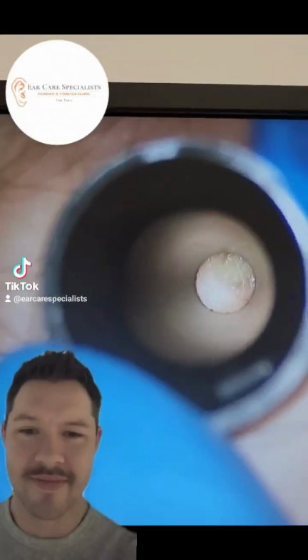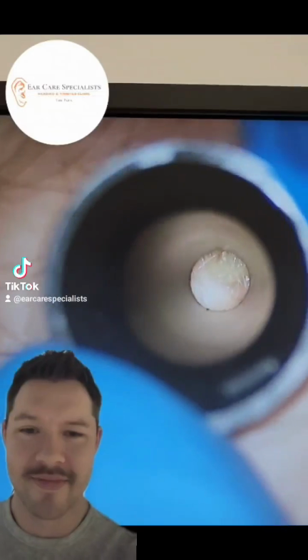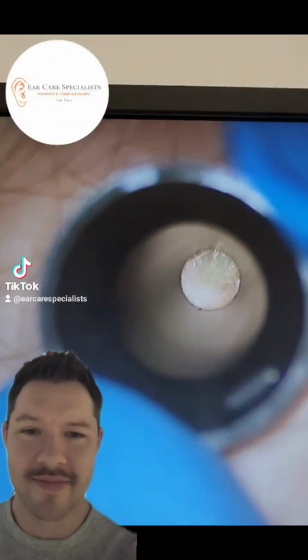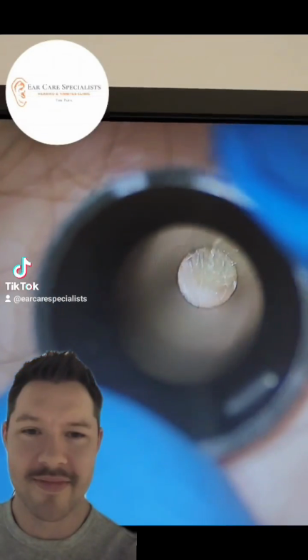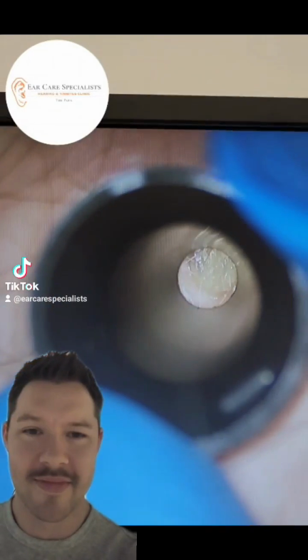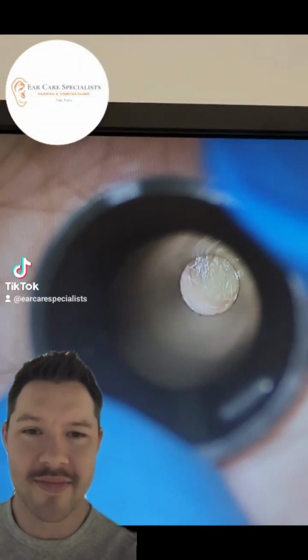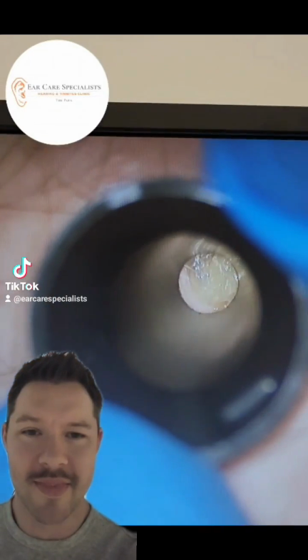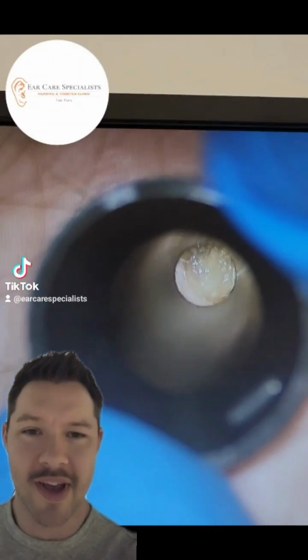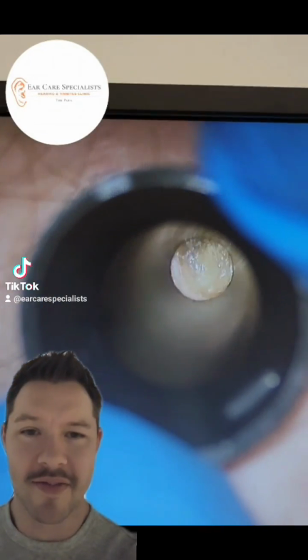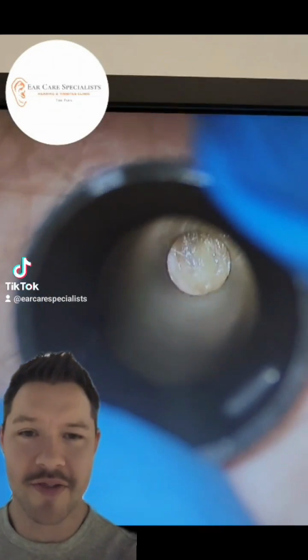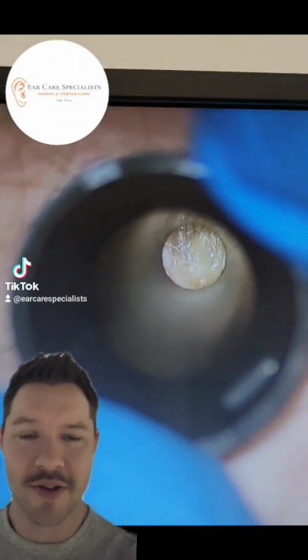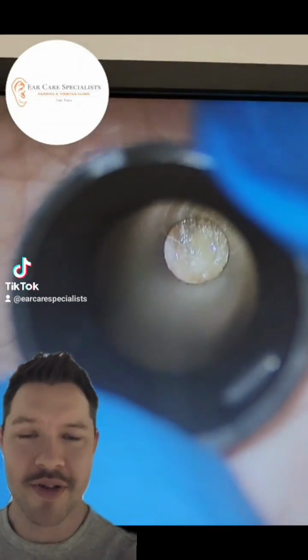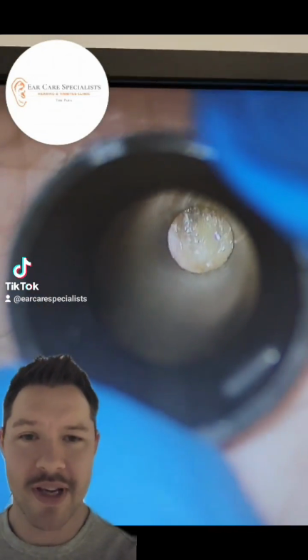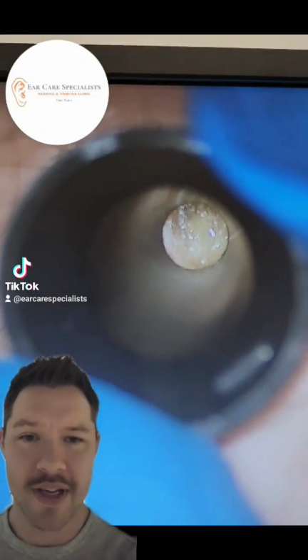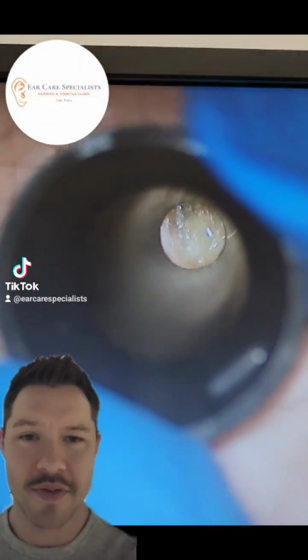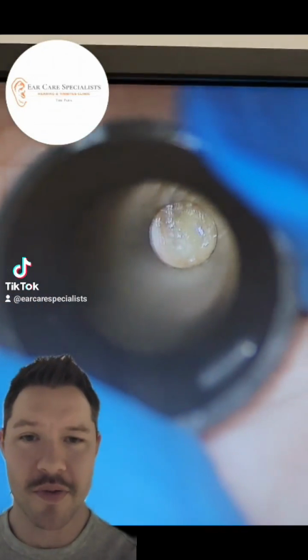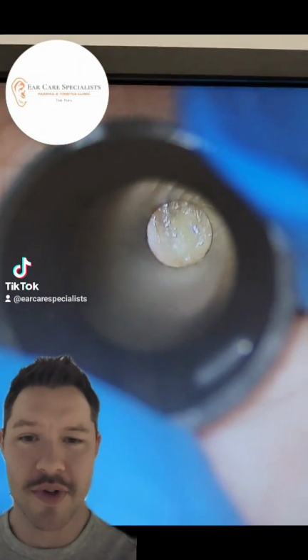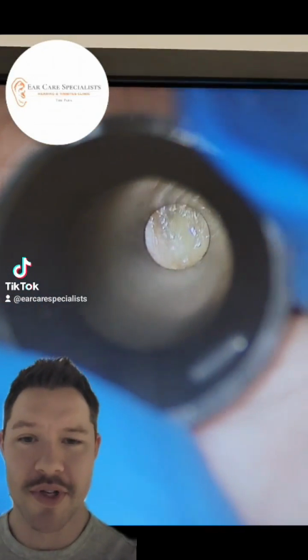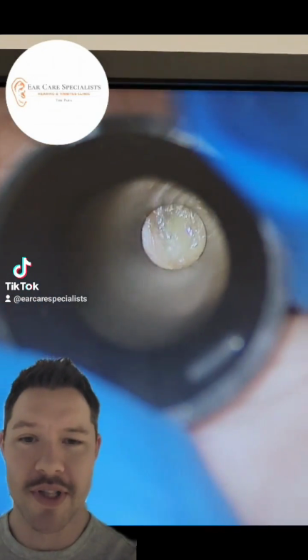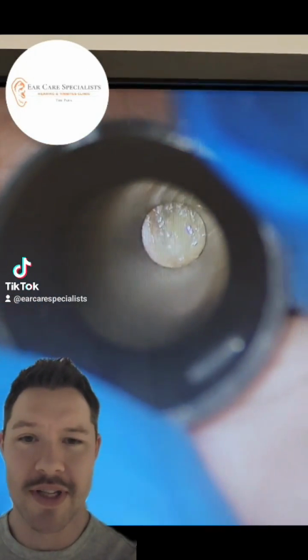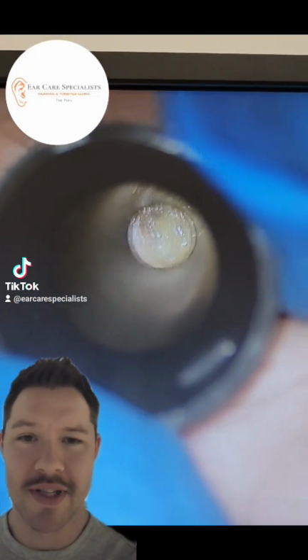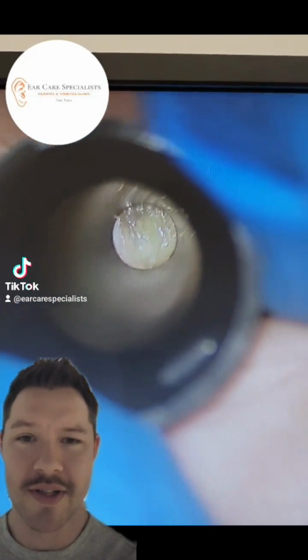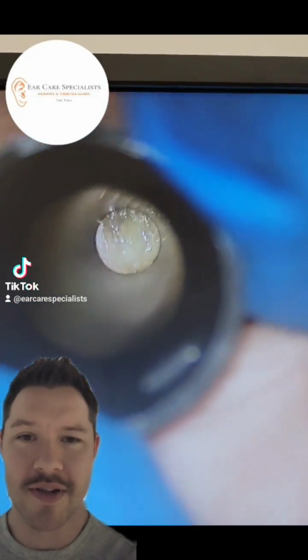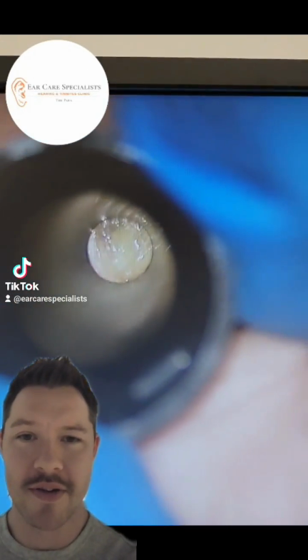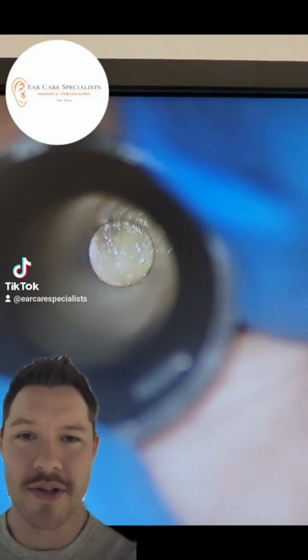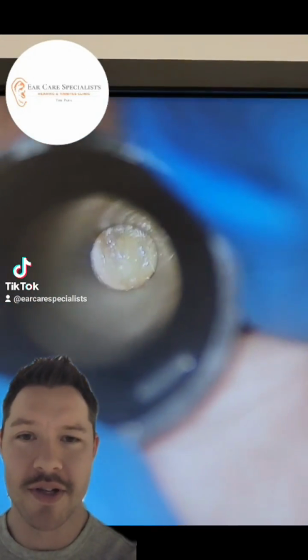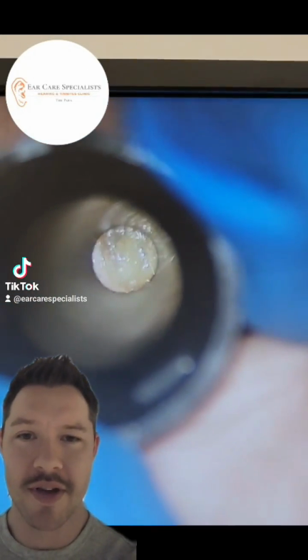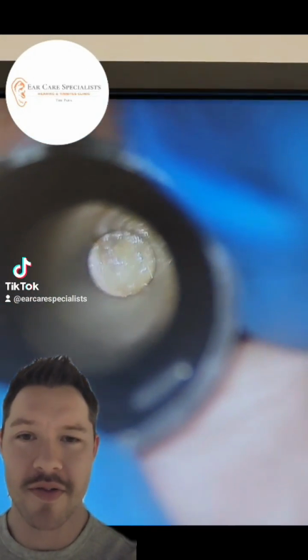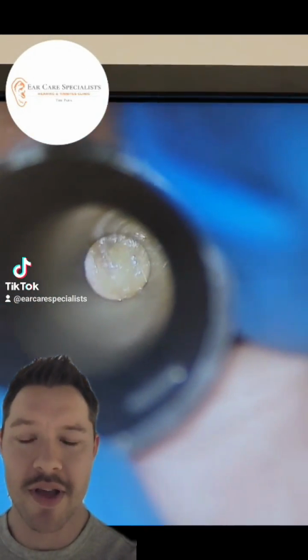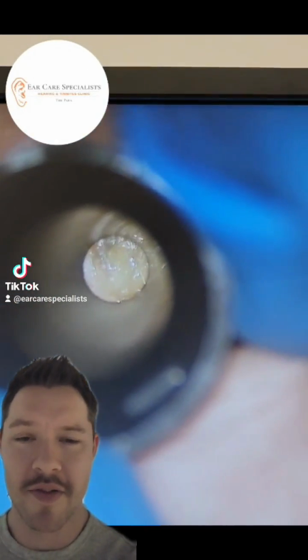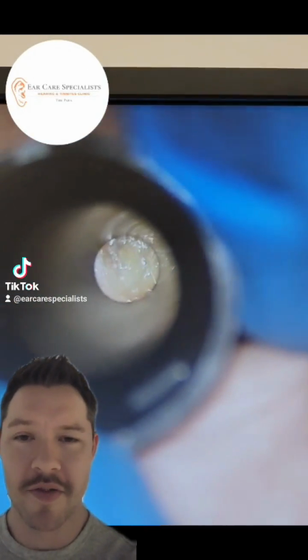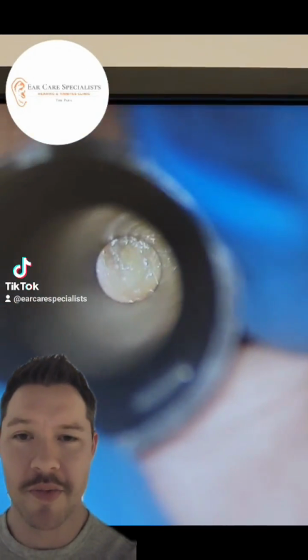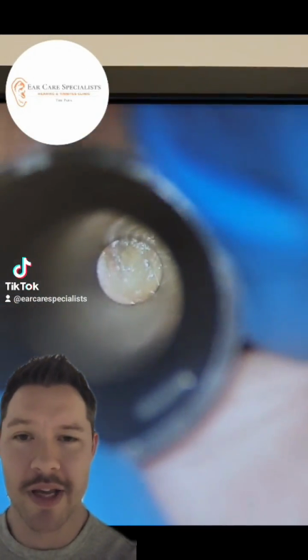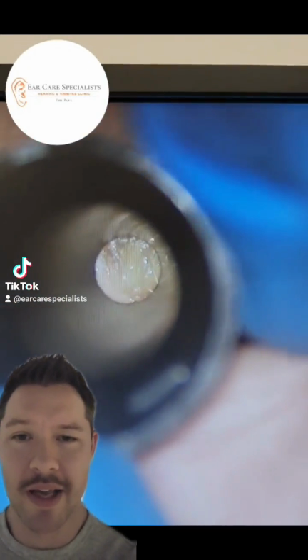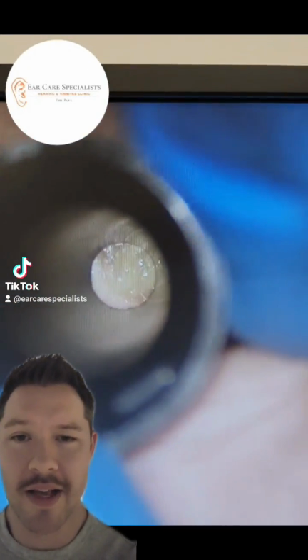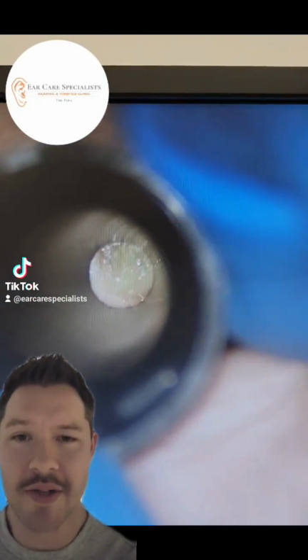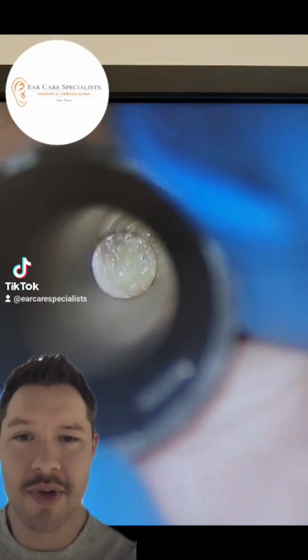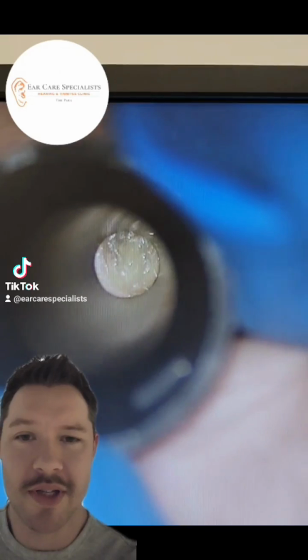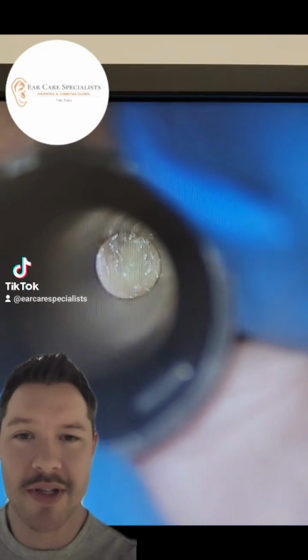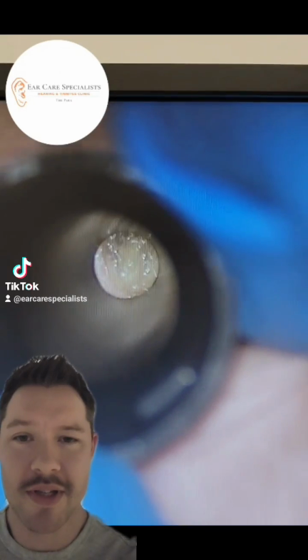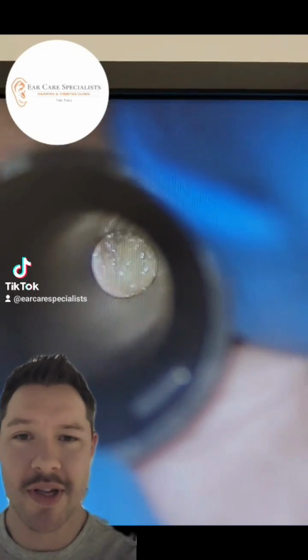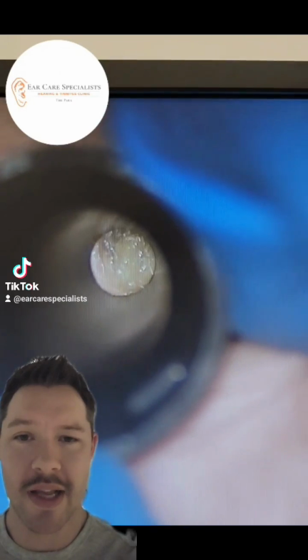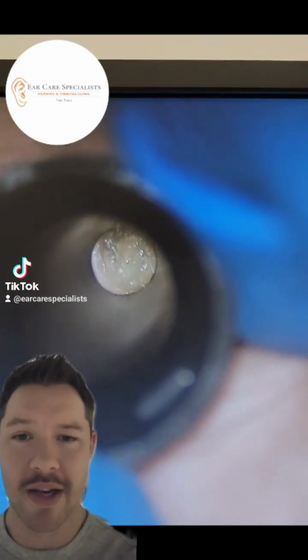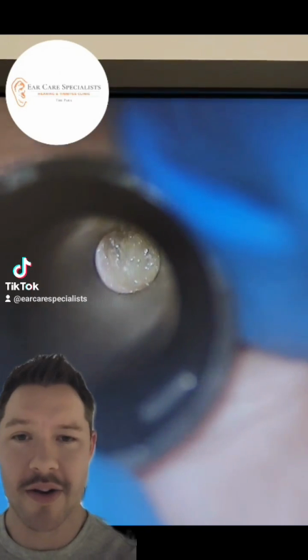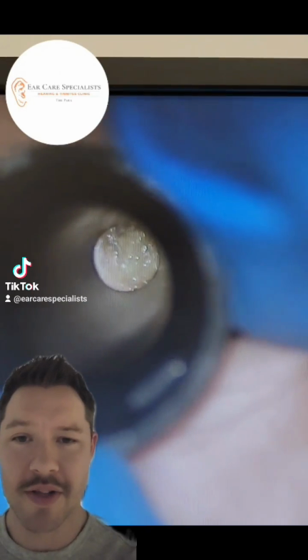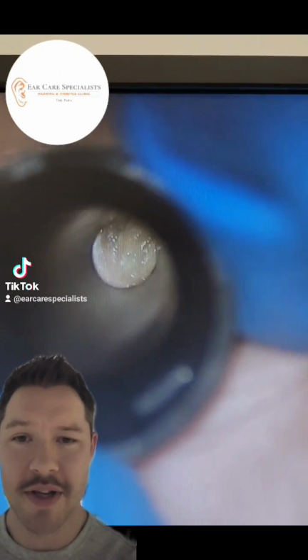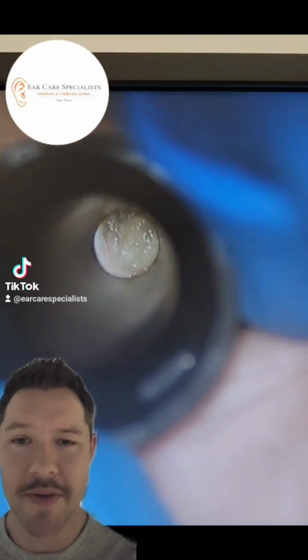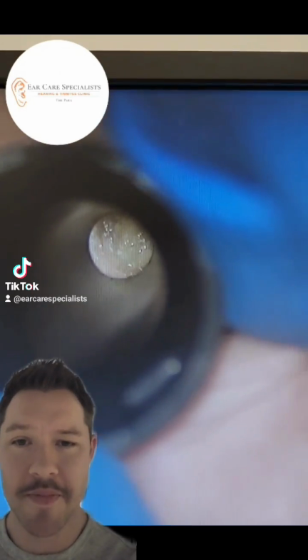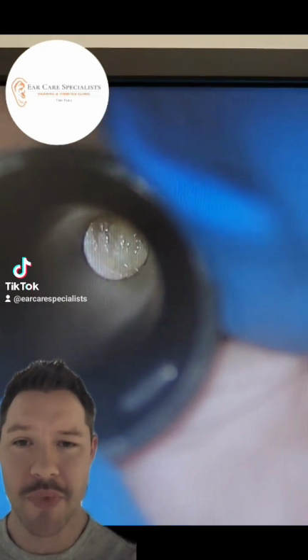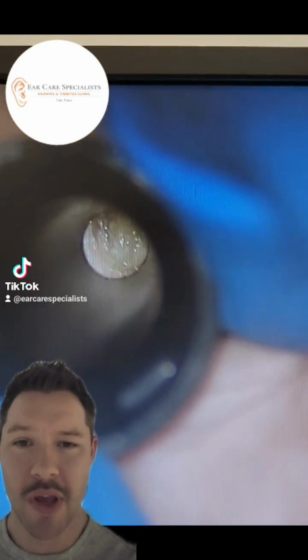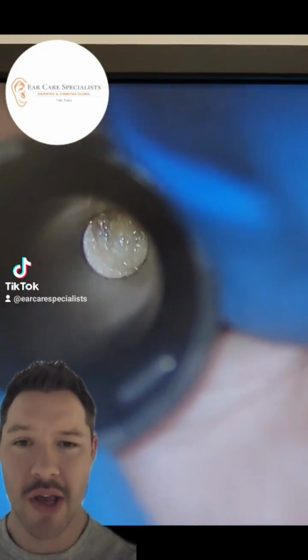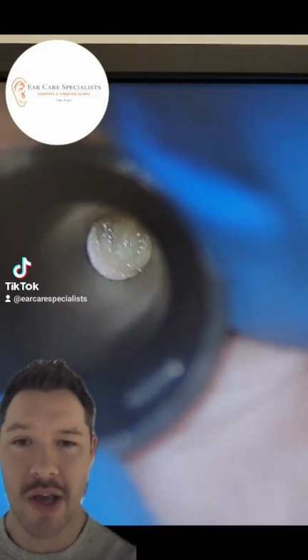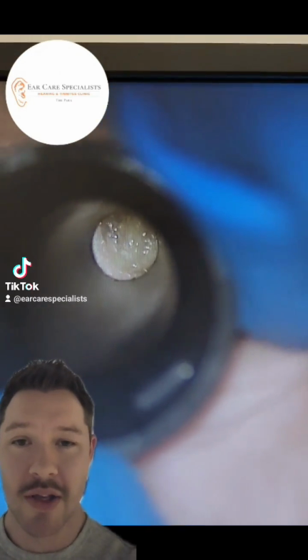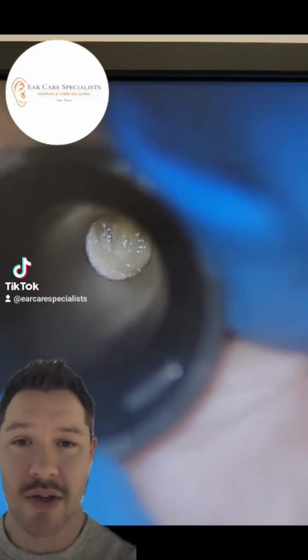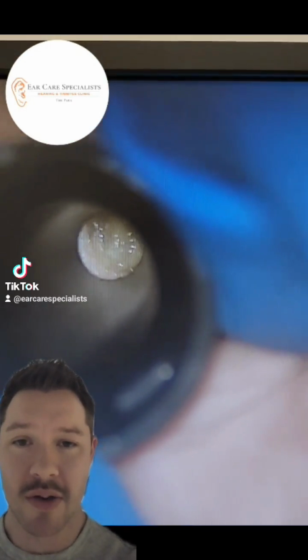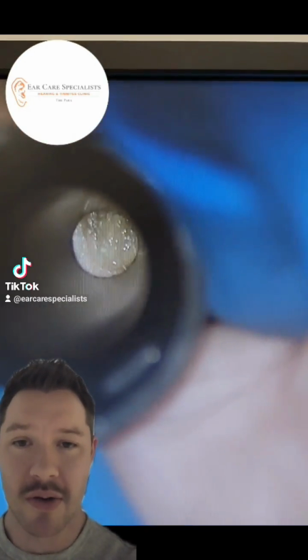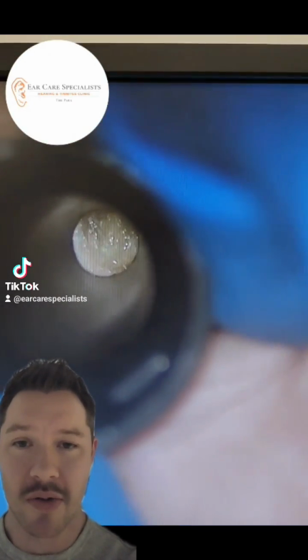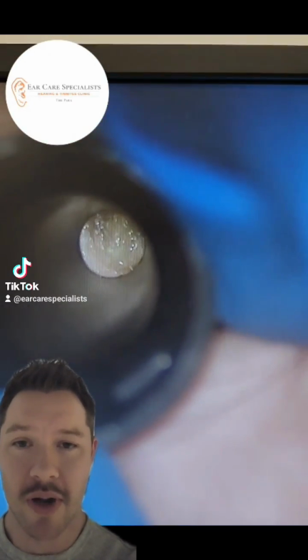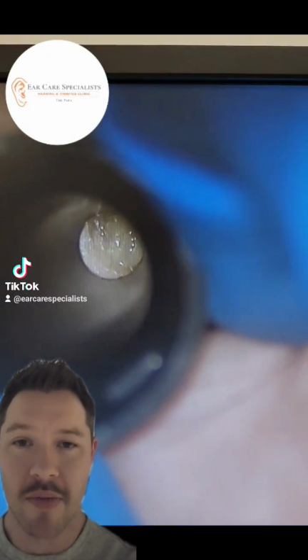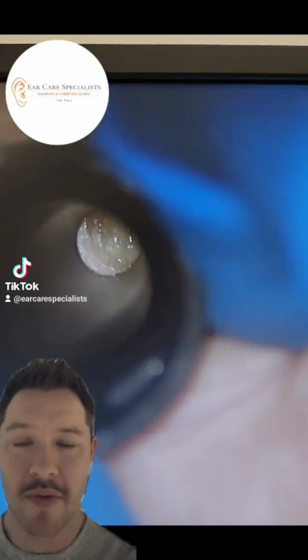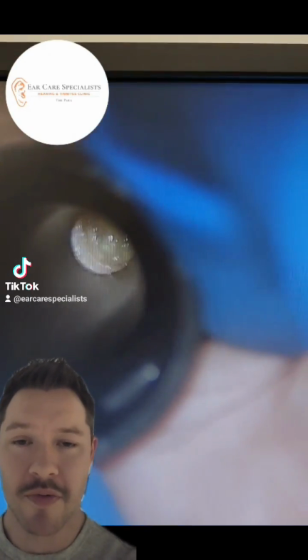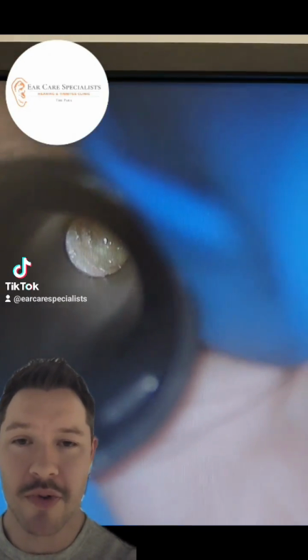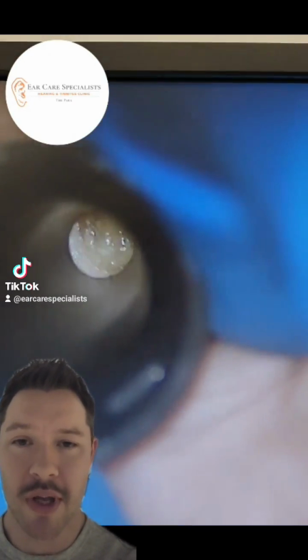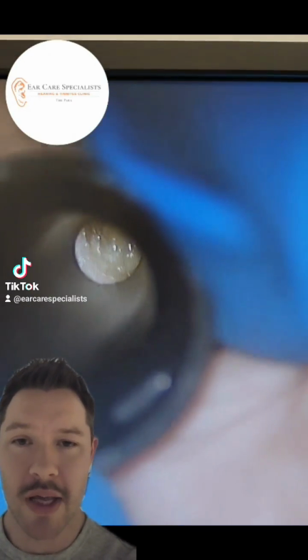Hi folks, thanks for watching. This is Dr. Jeff here from Inuket Specialist in Nottingham. I've got a great one for you here.